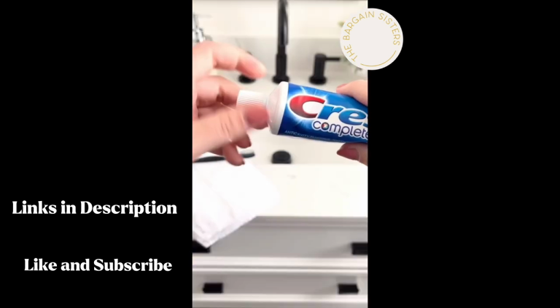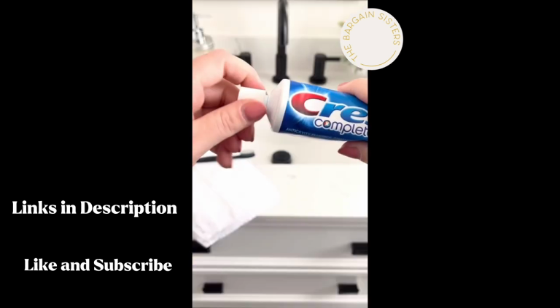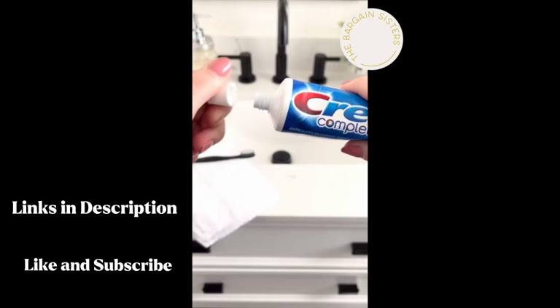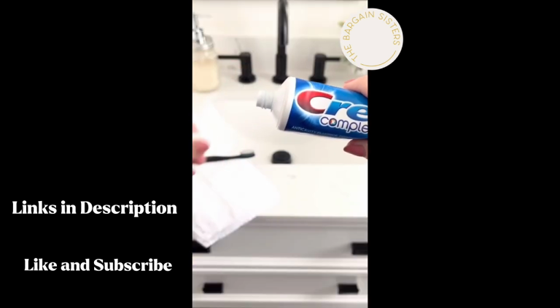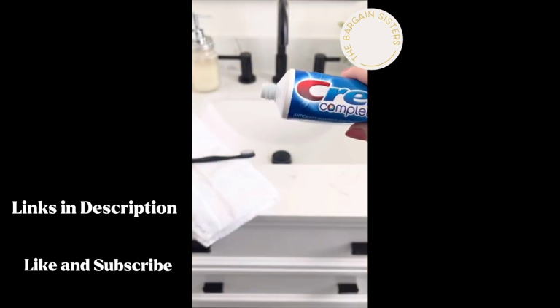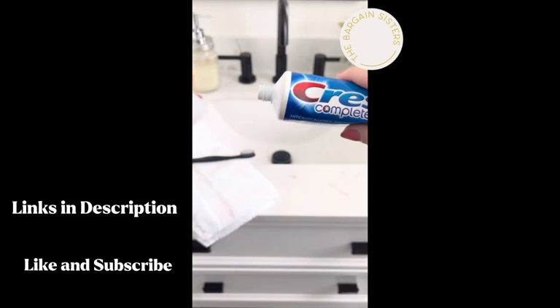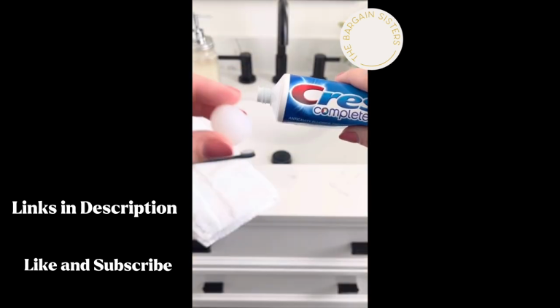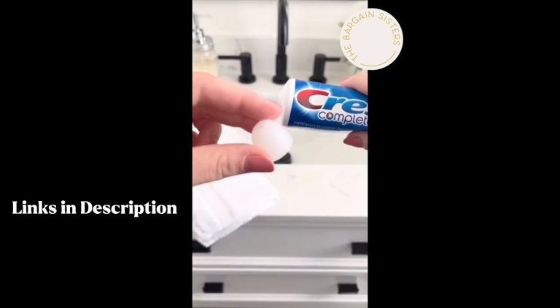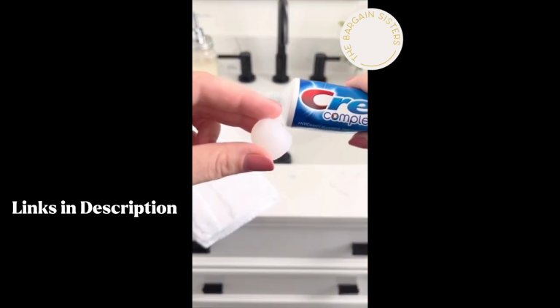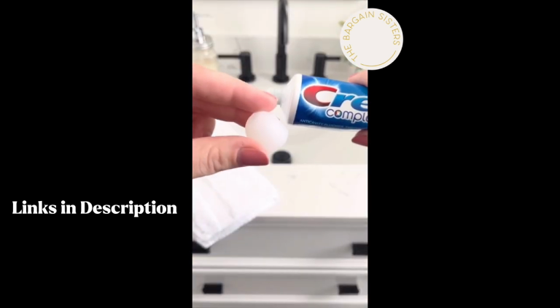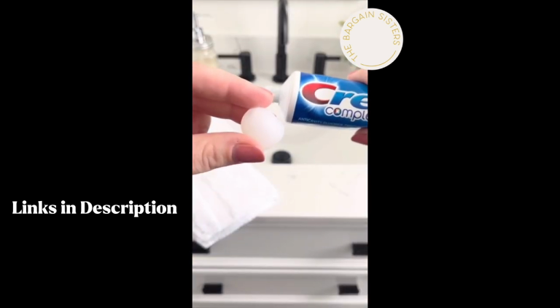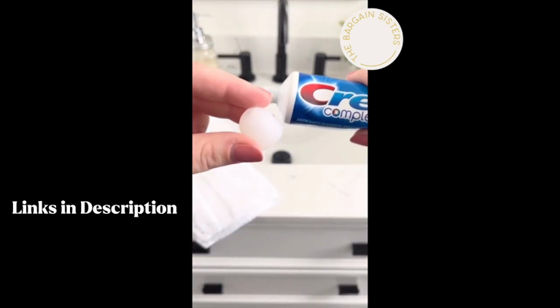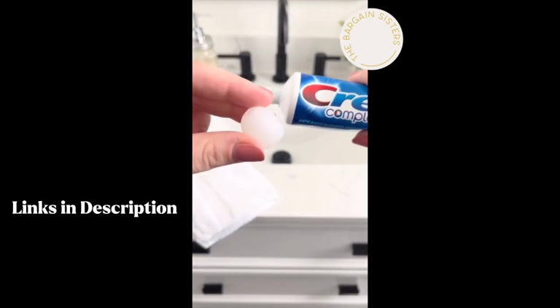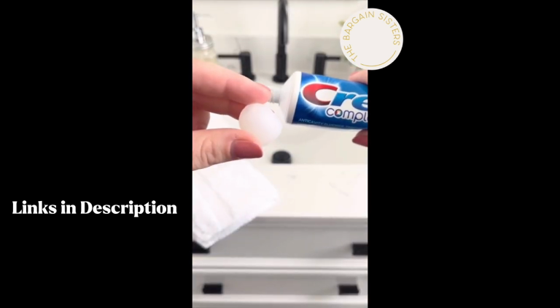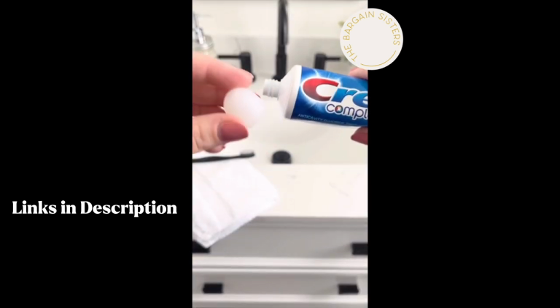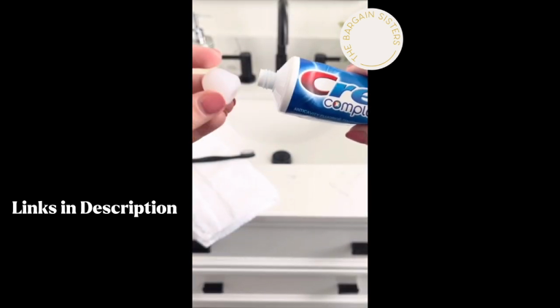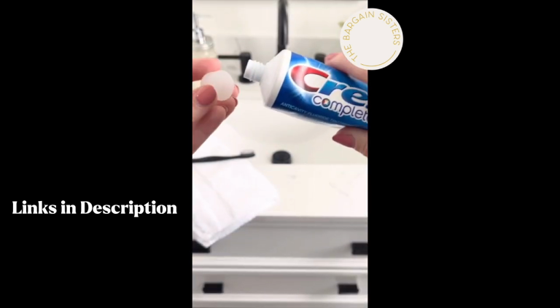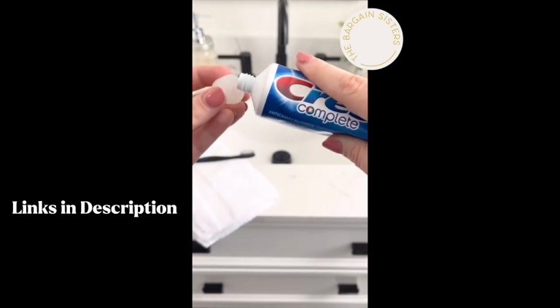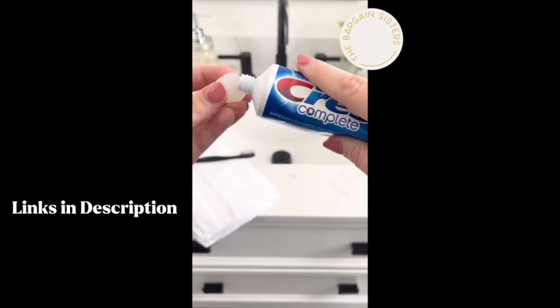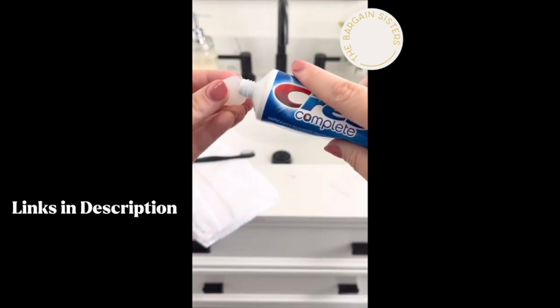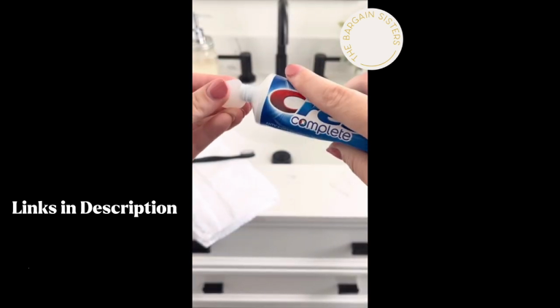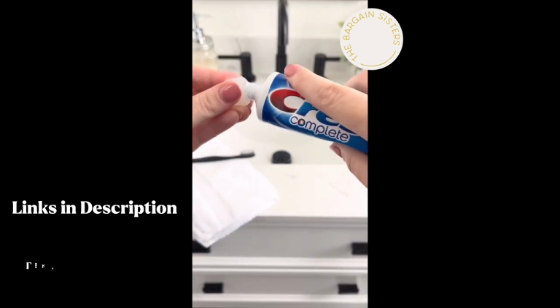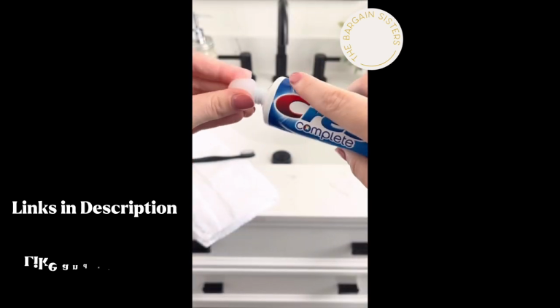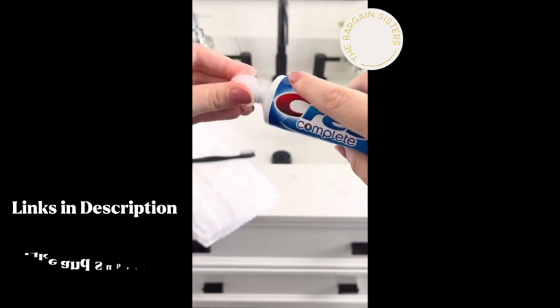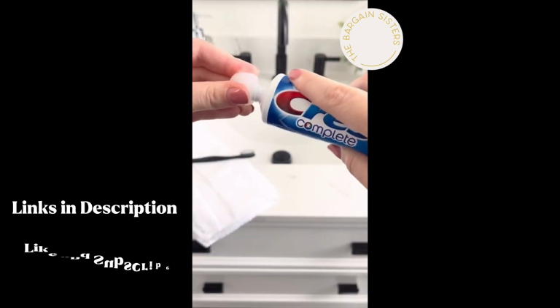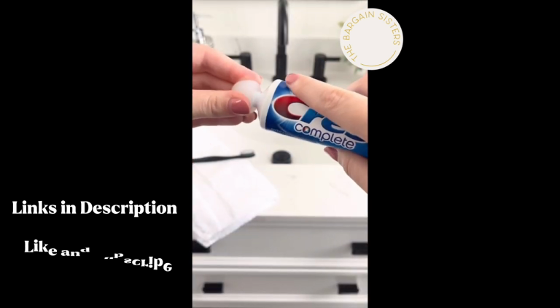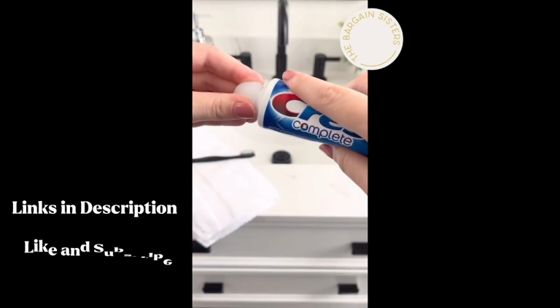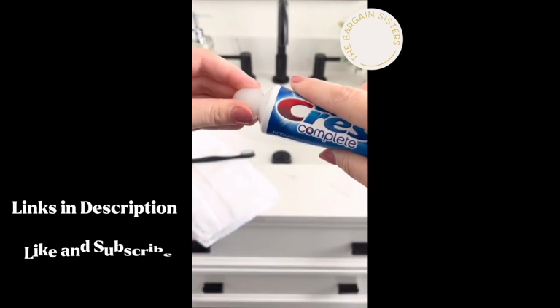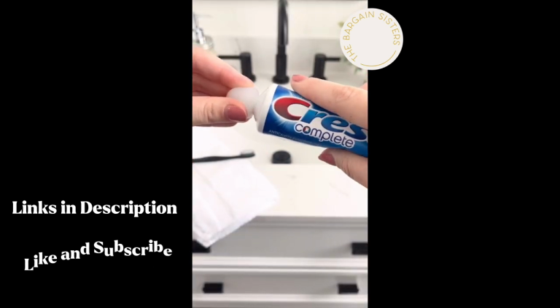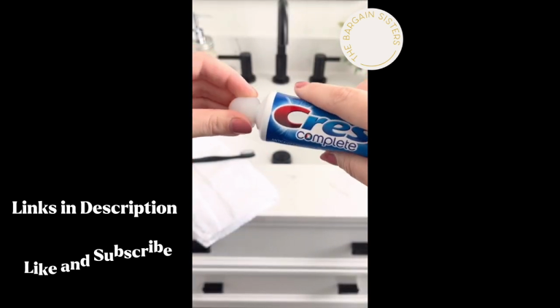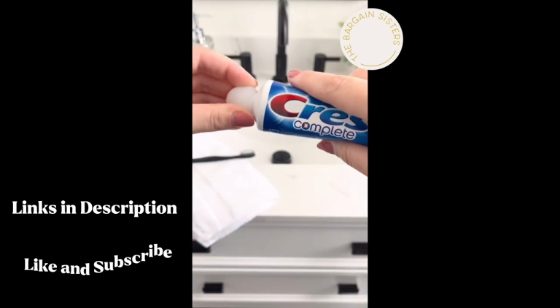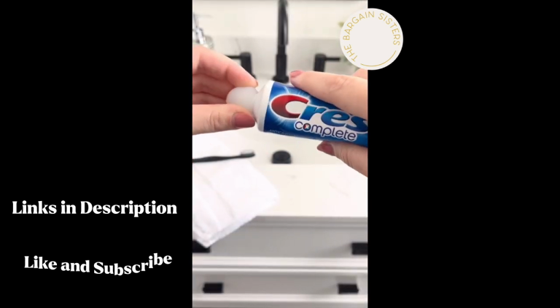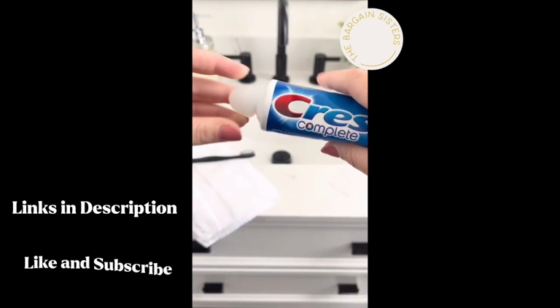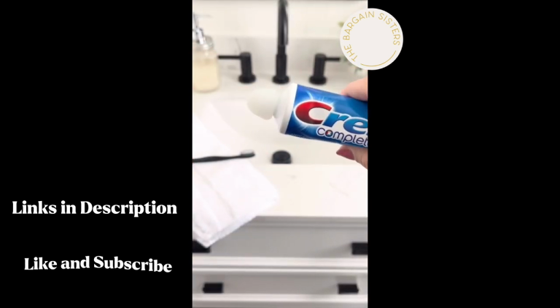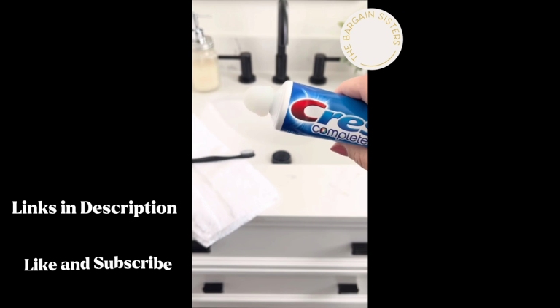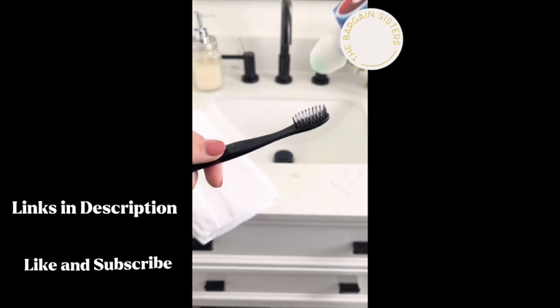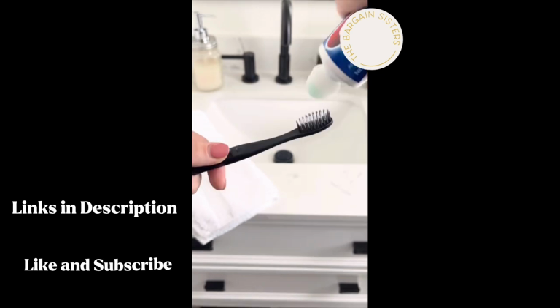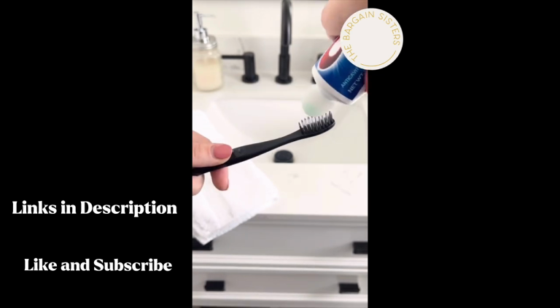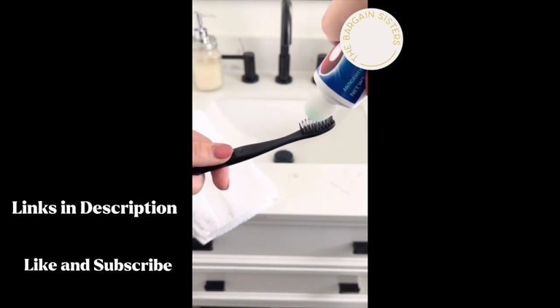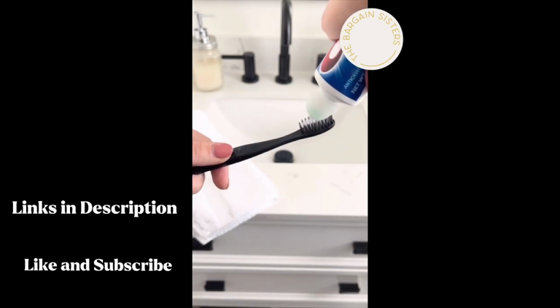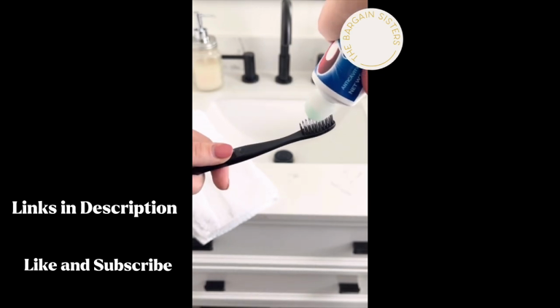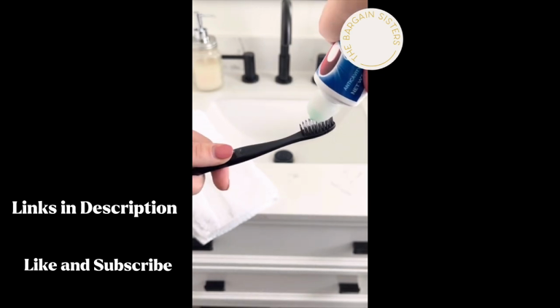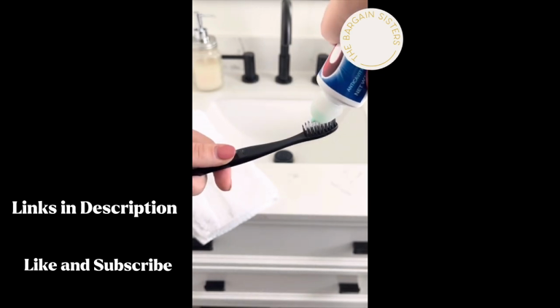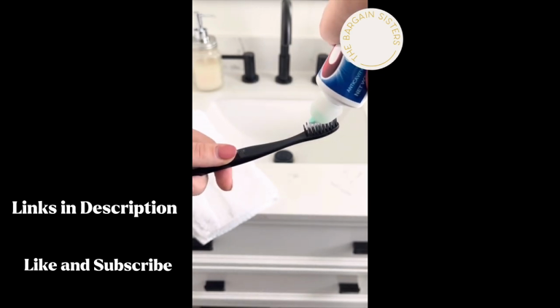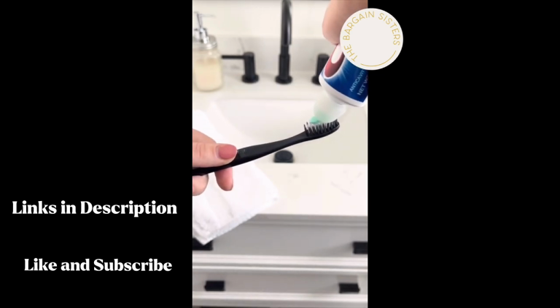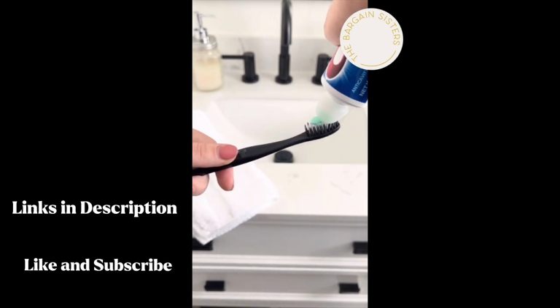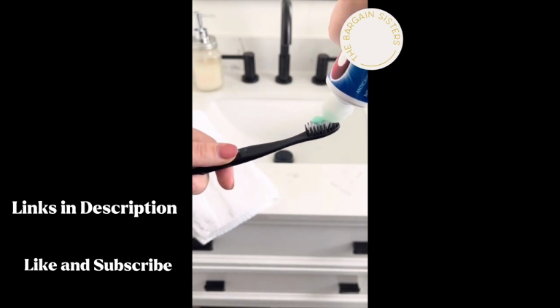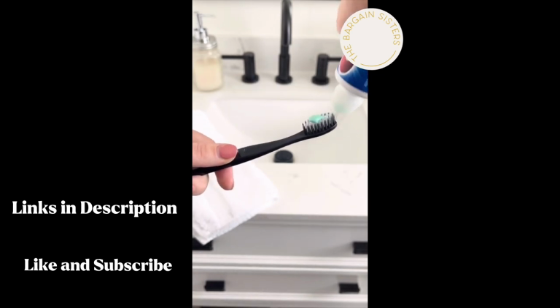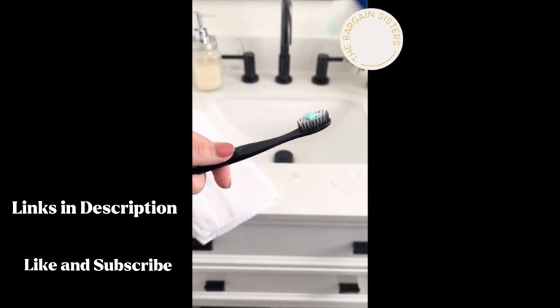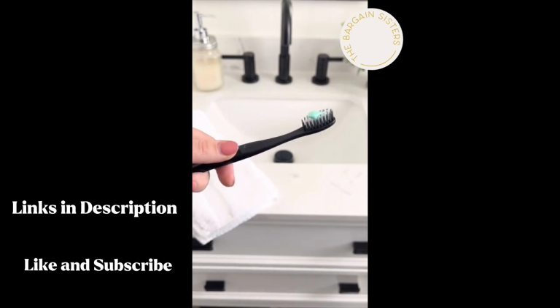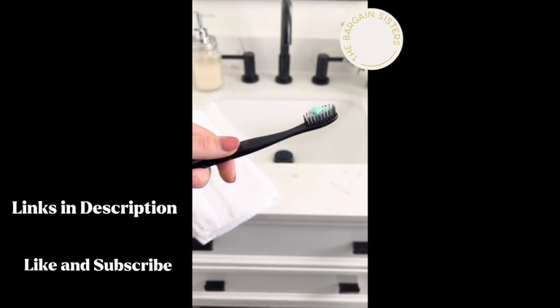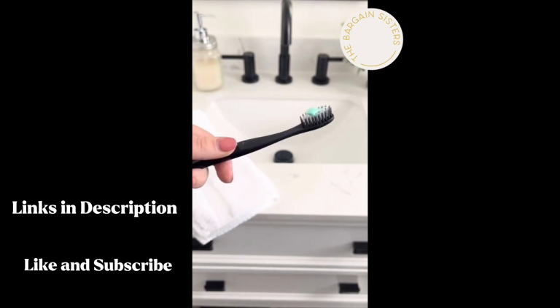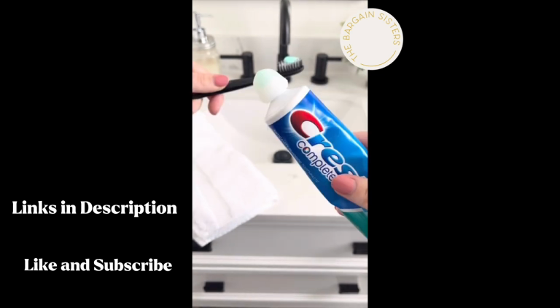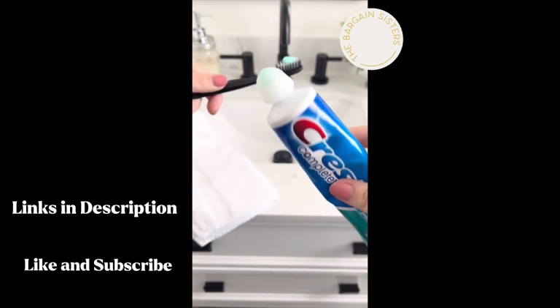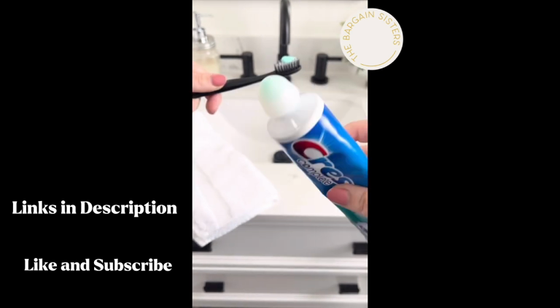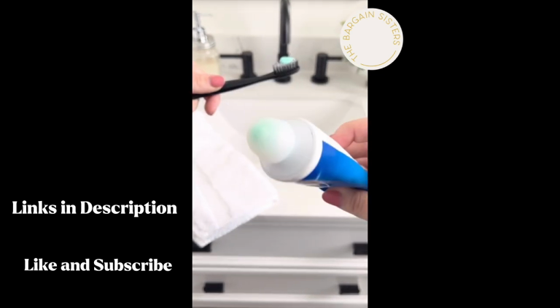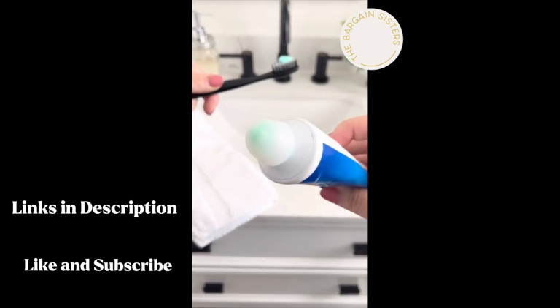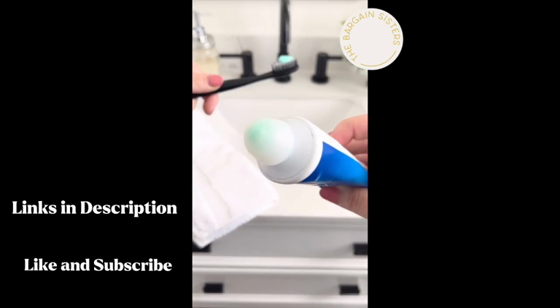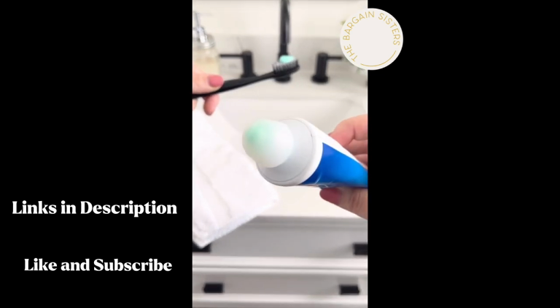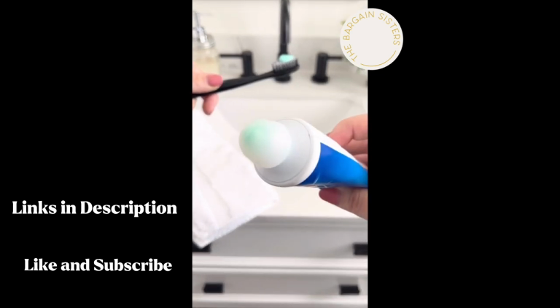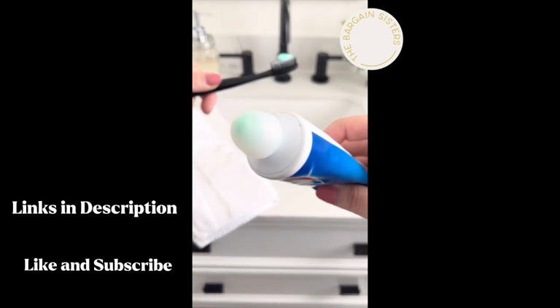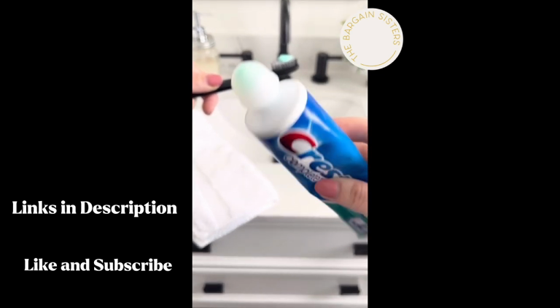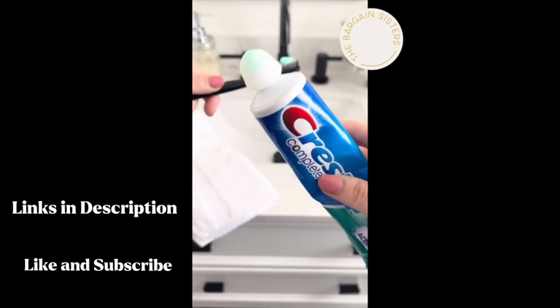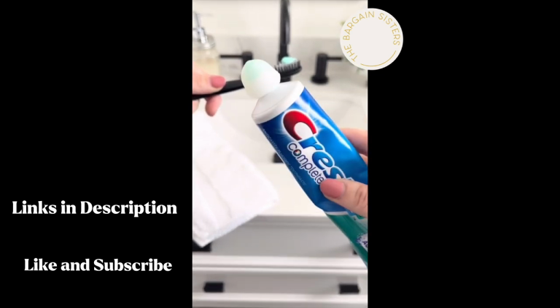These toothpaste caps are easy to use, disperse the perfect amount, and keep toothpaste off your bathroom counters and on your toothbrush where it belongs.